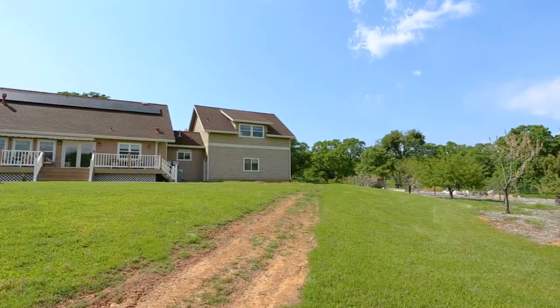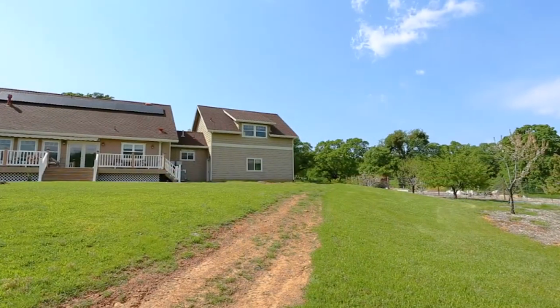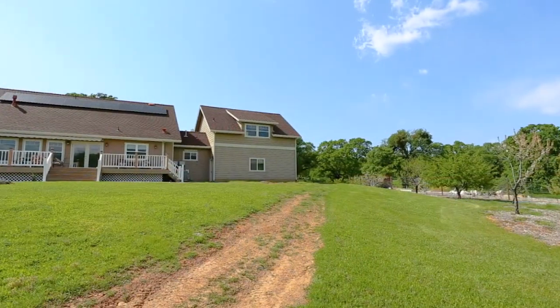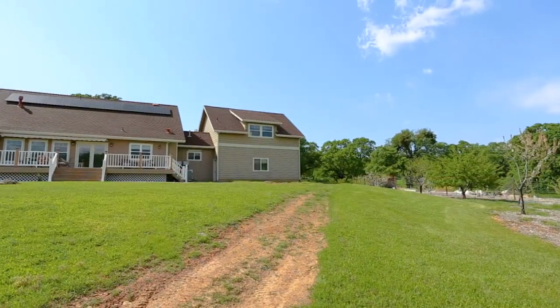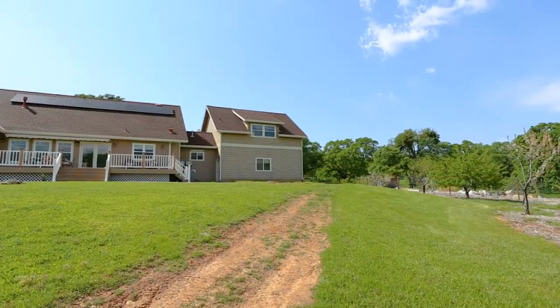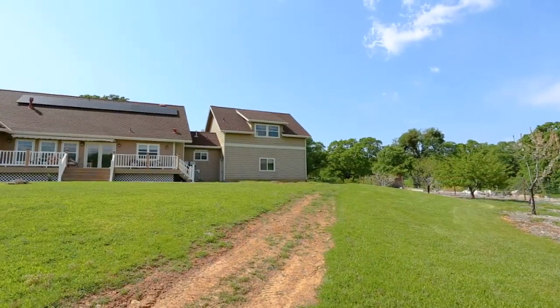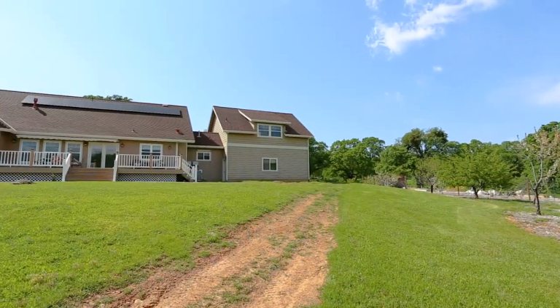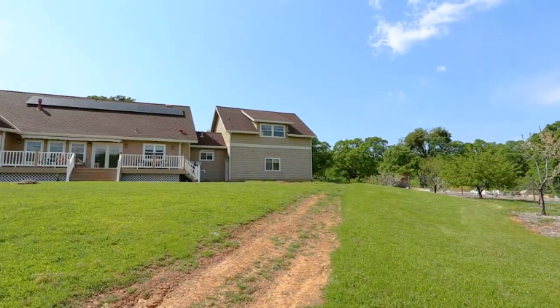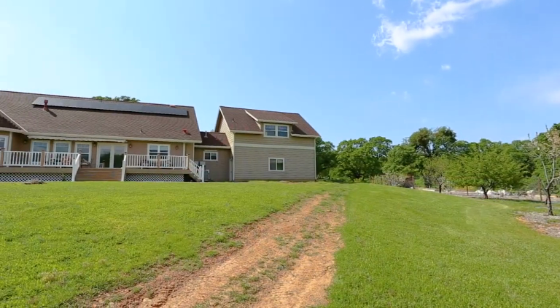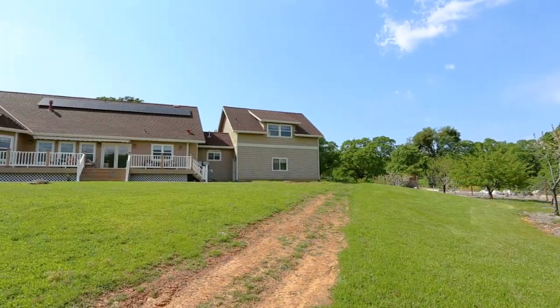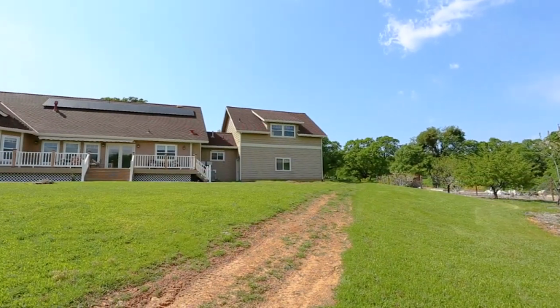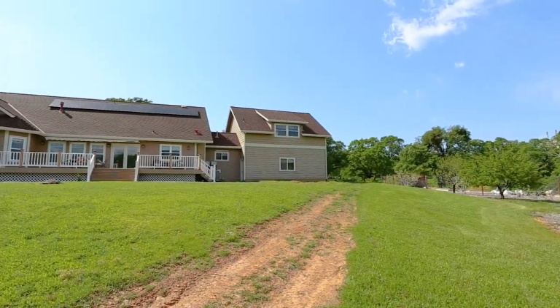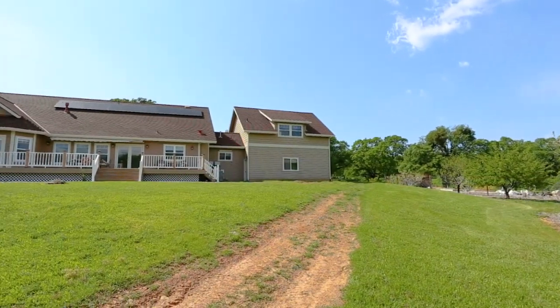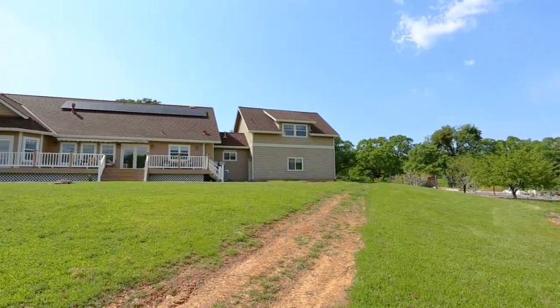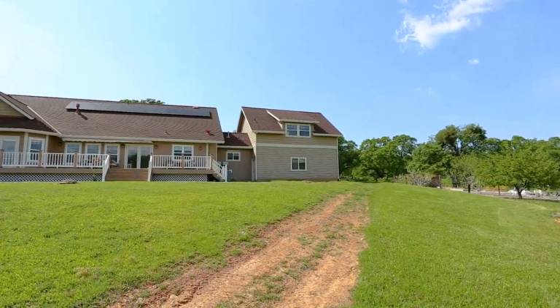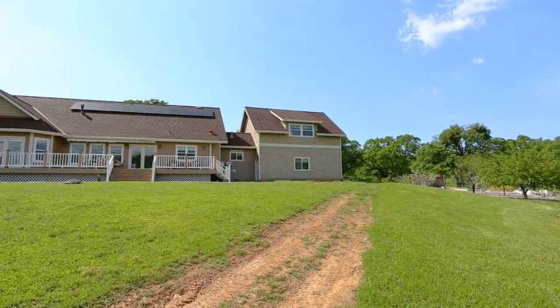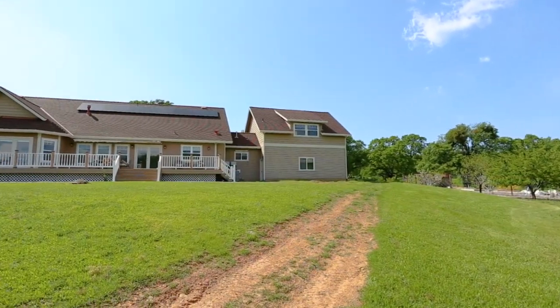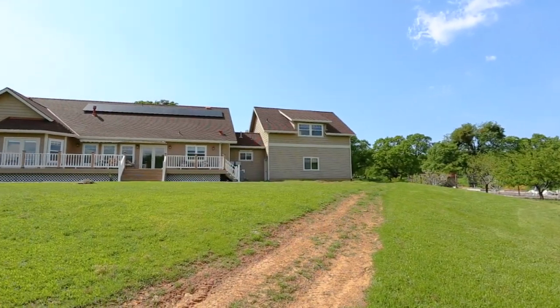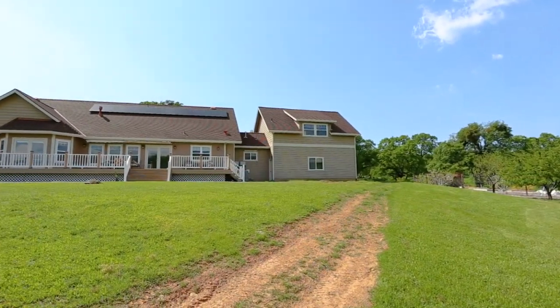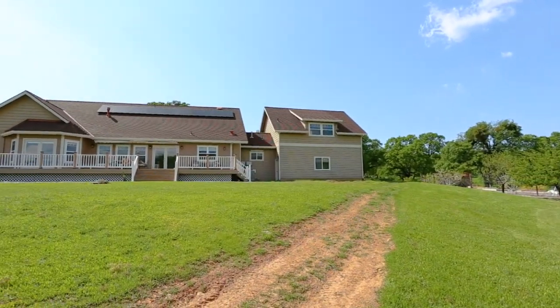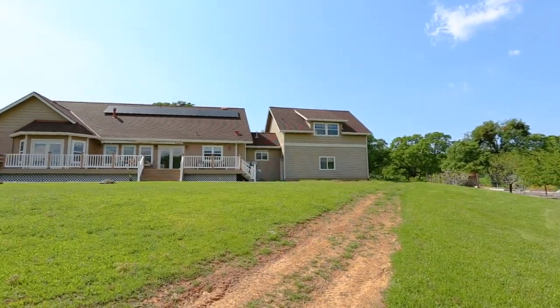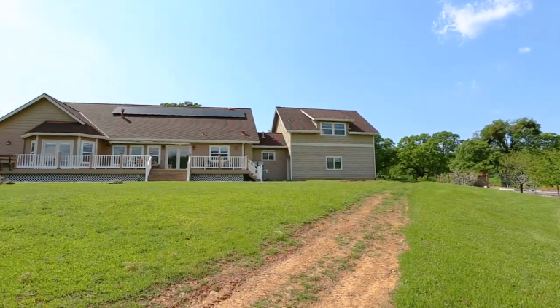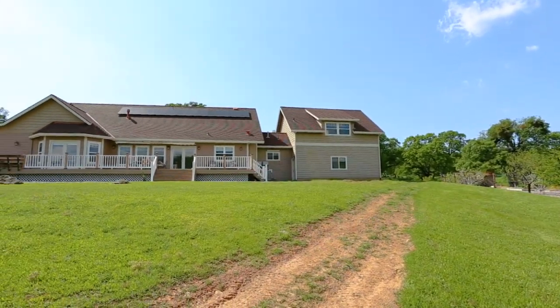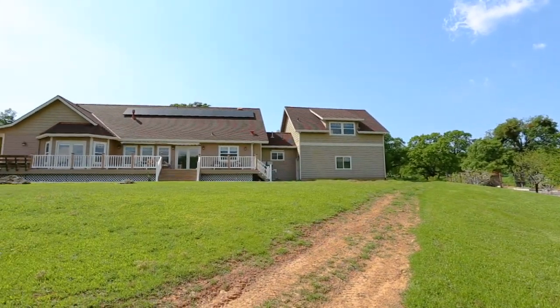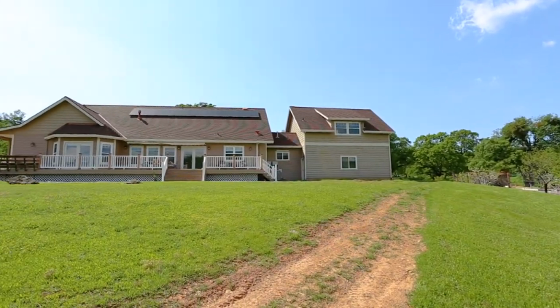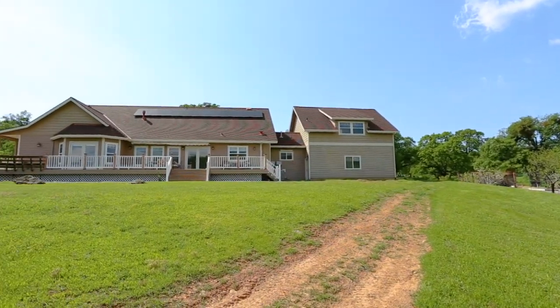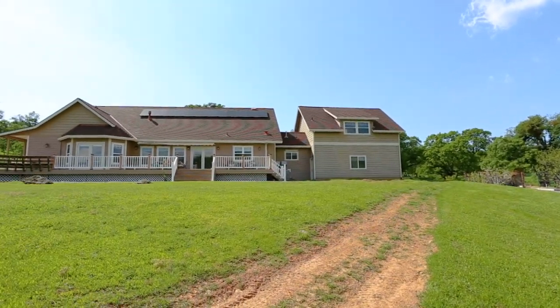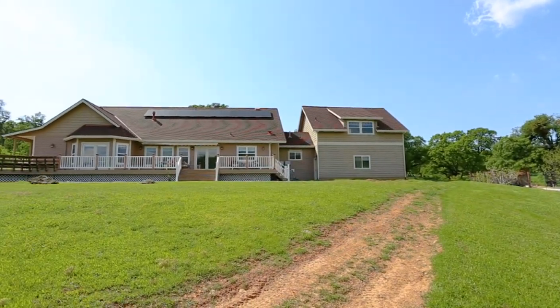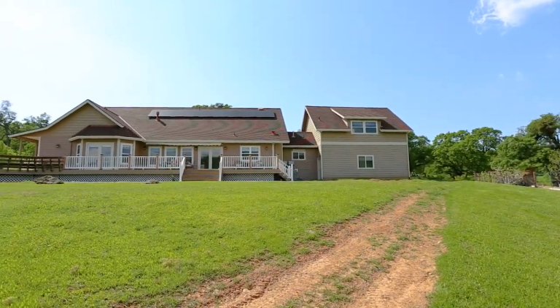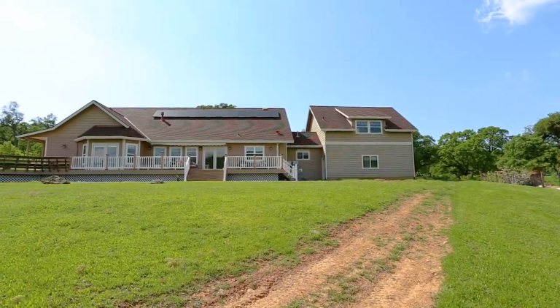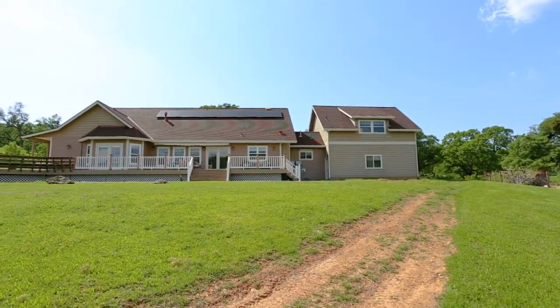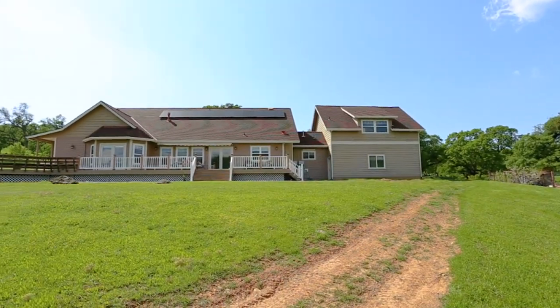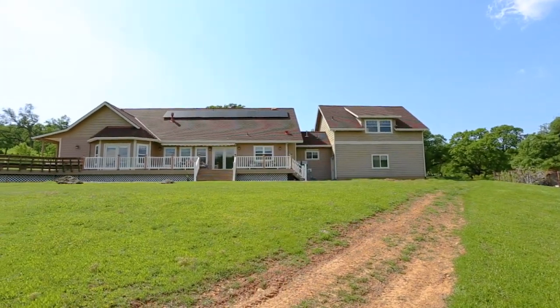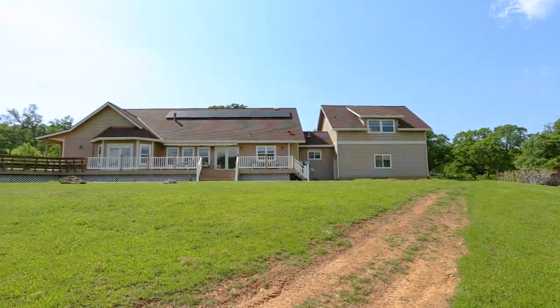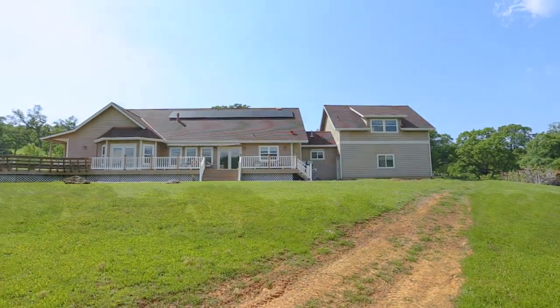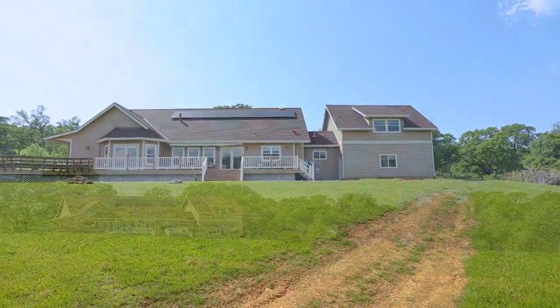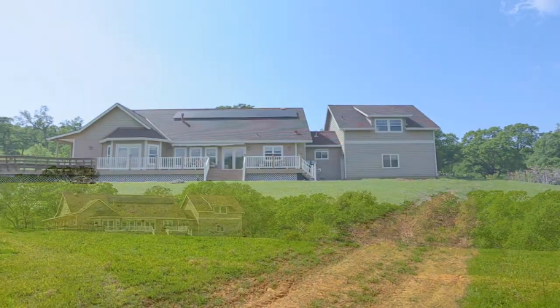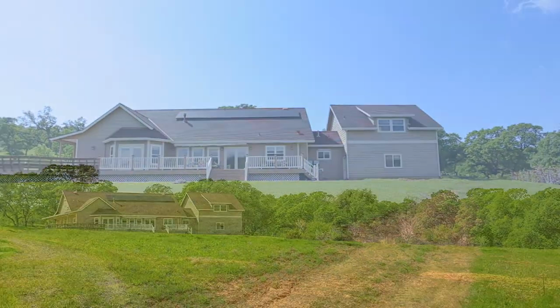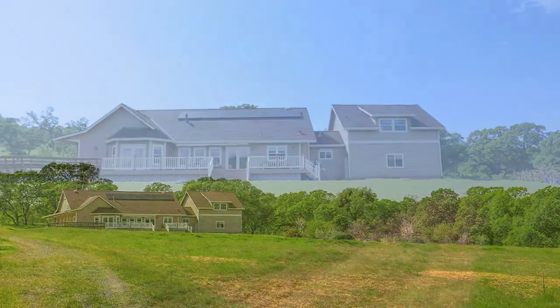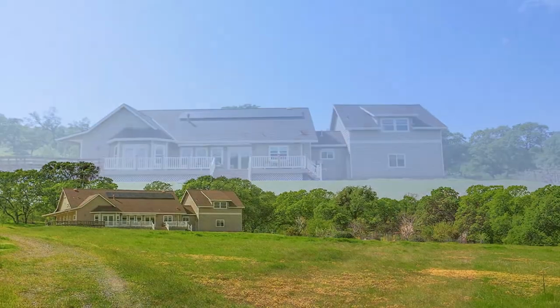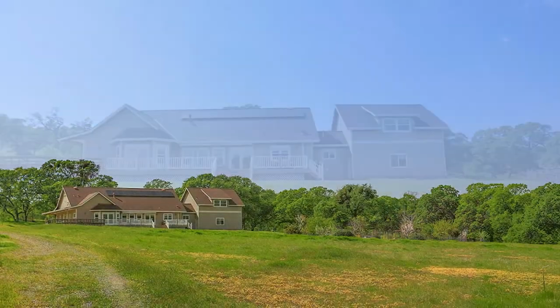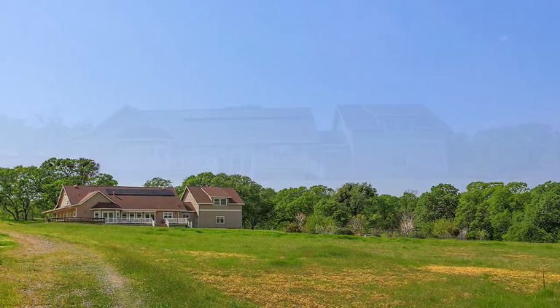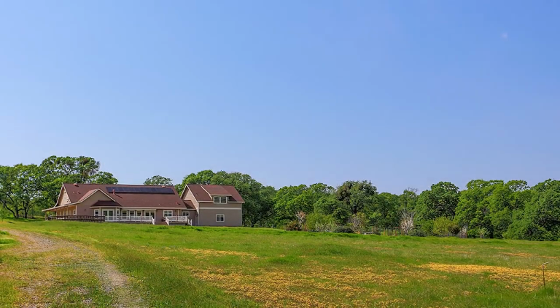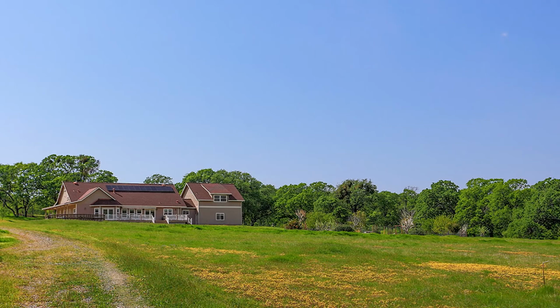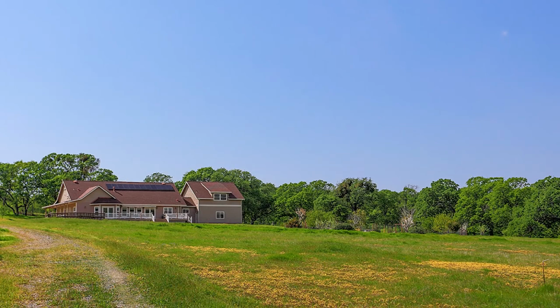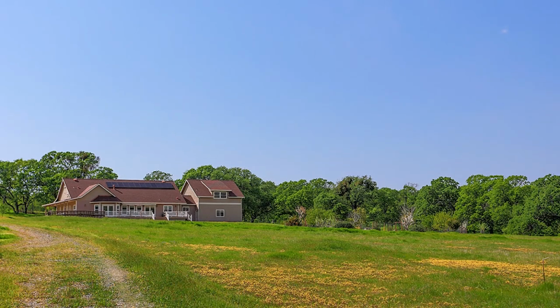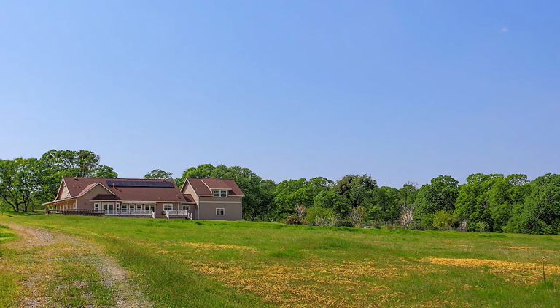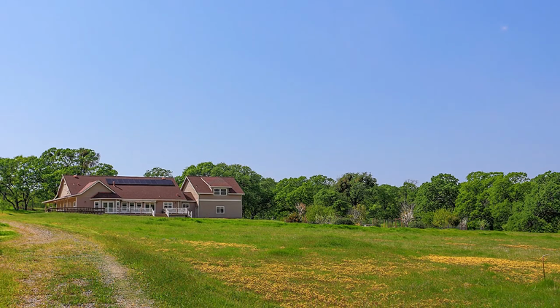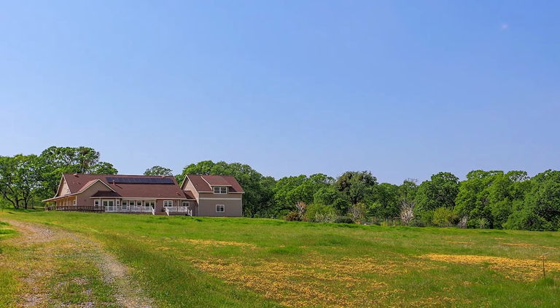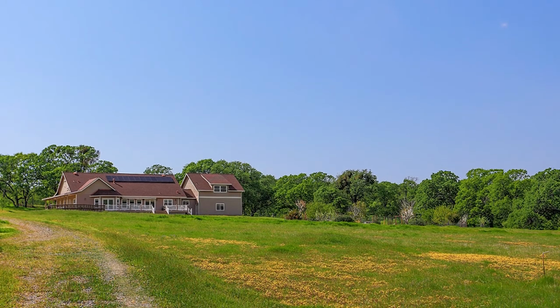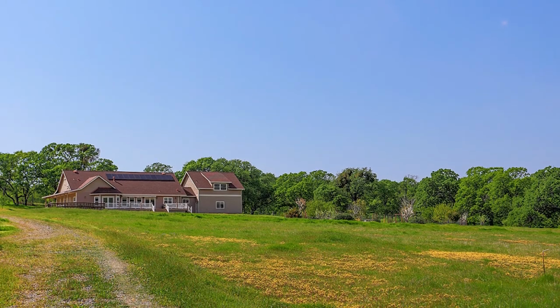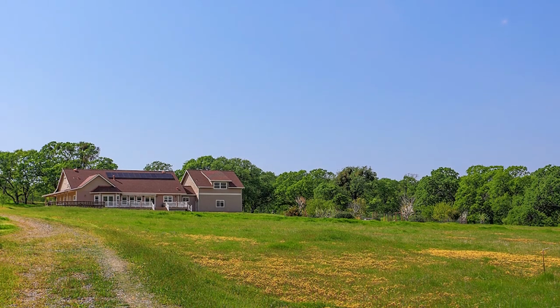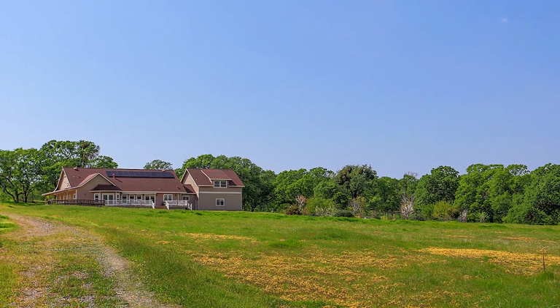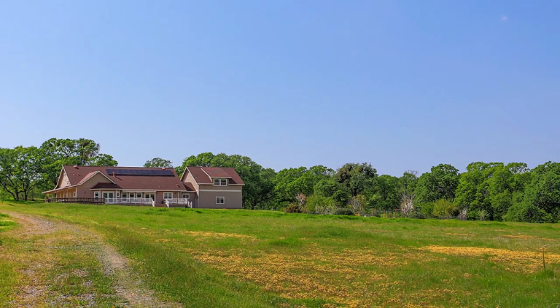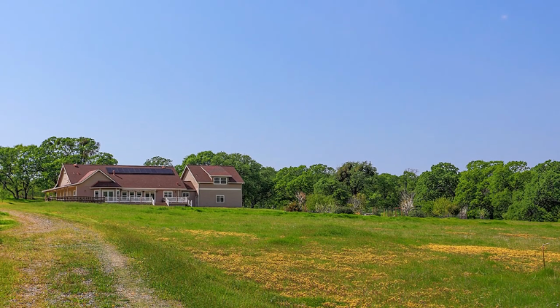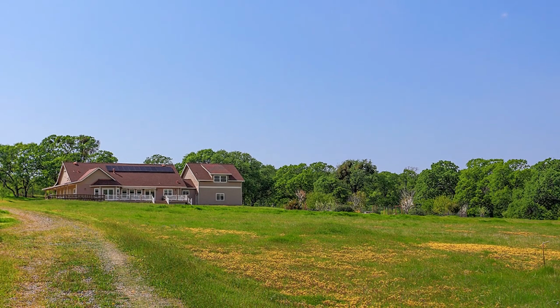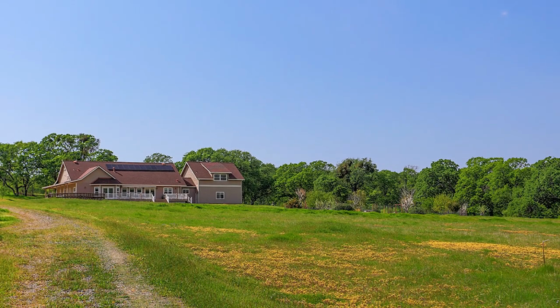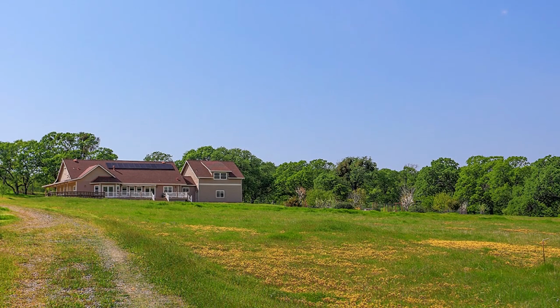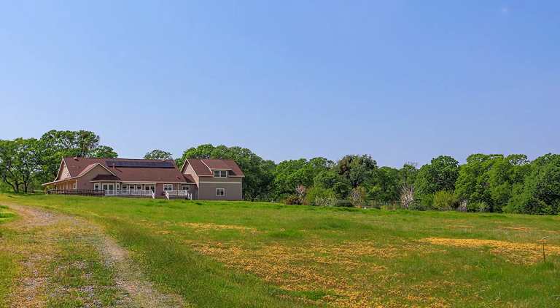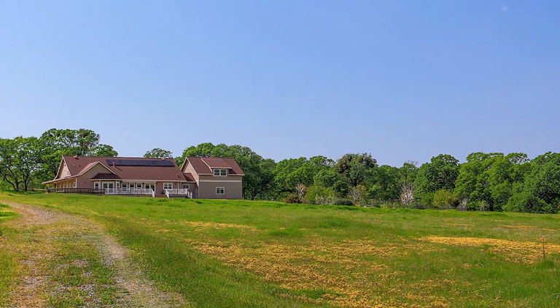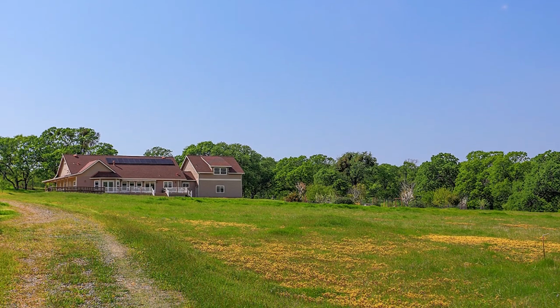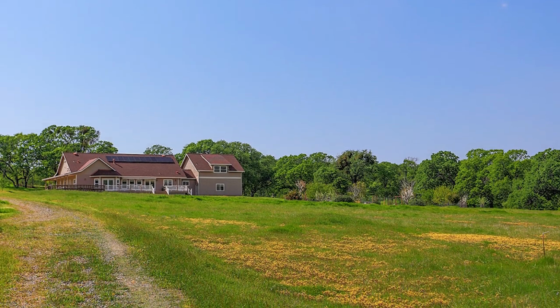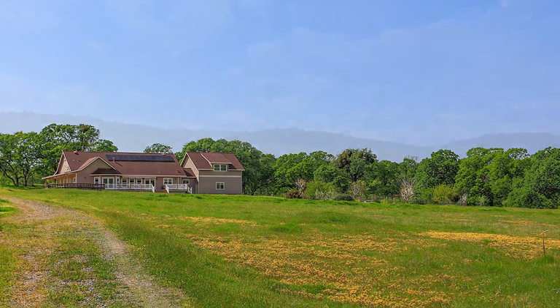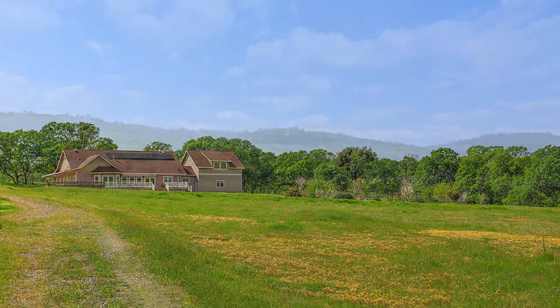Solar panels round out the economy-saving attributes of this home, with an average bill to PG&E of about $4.79 per month.